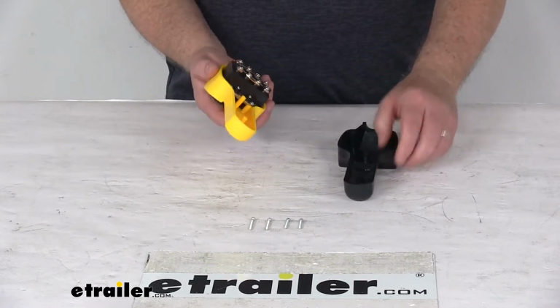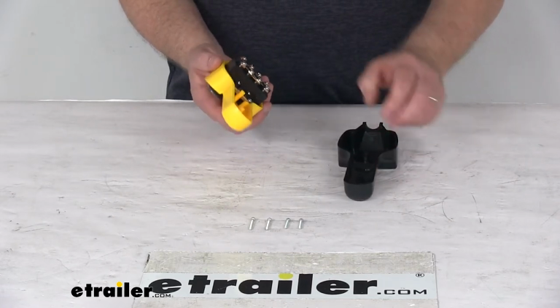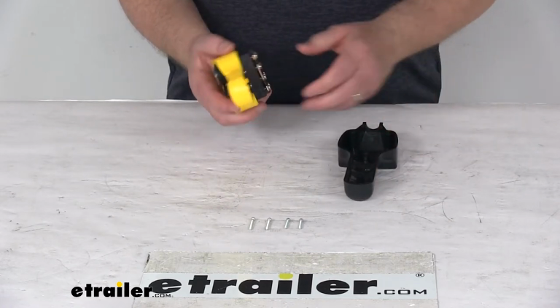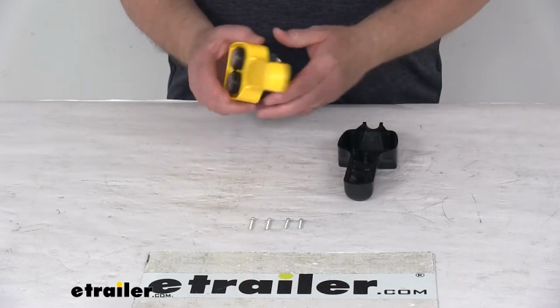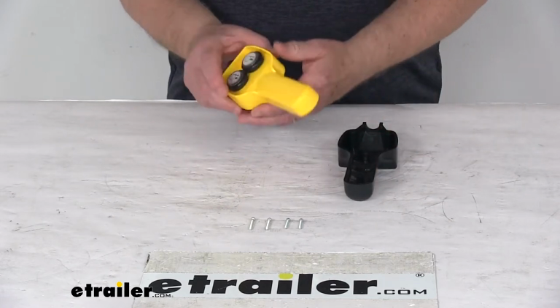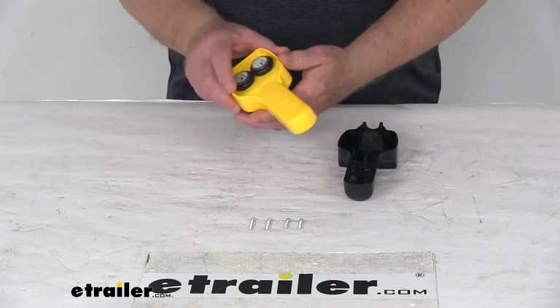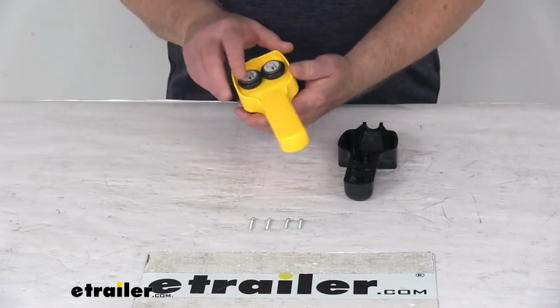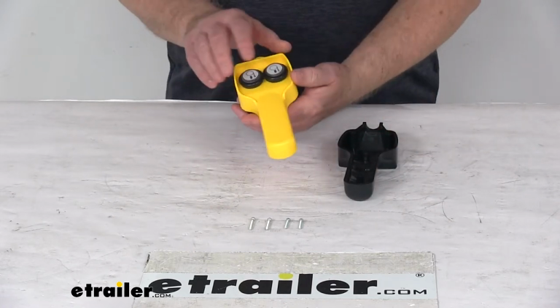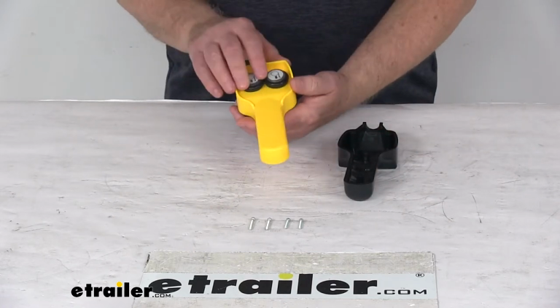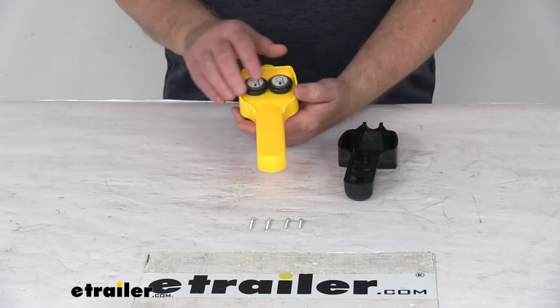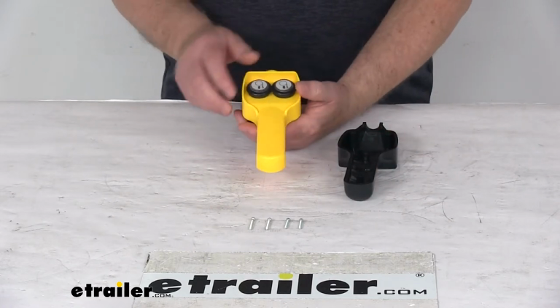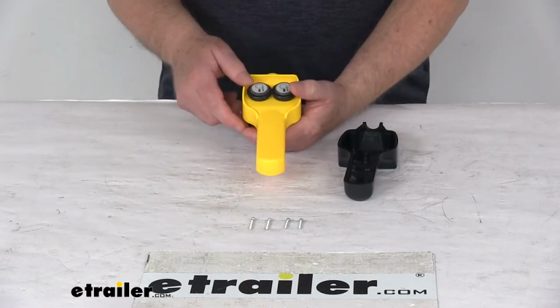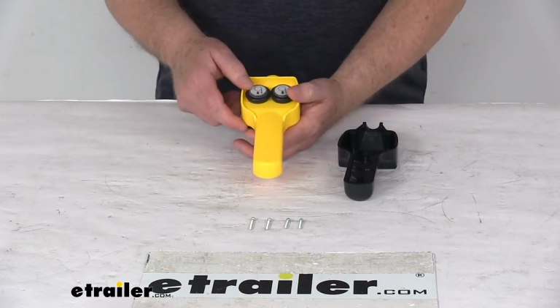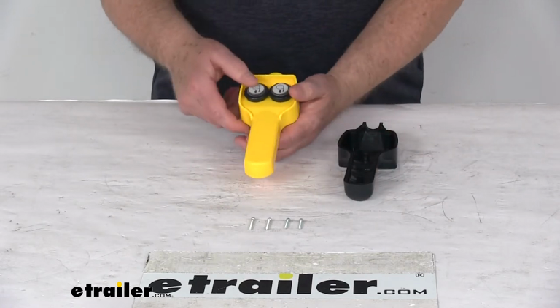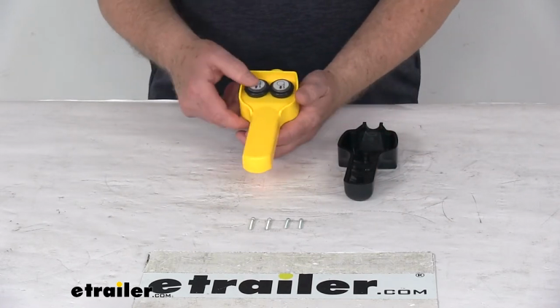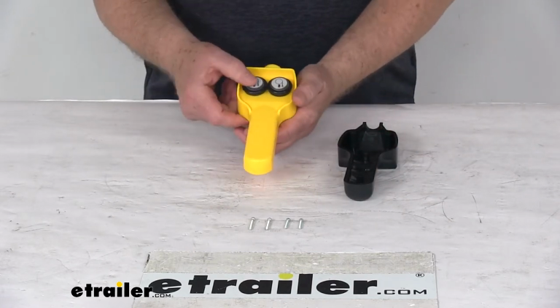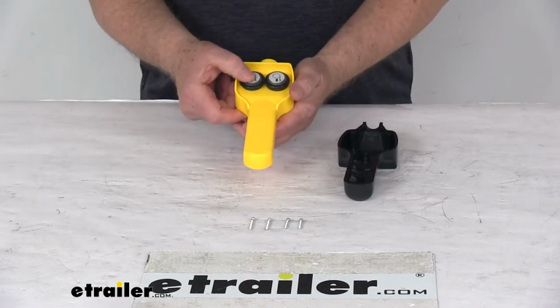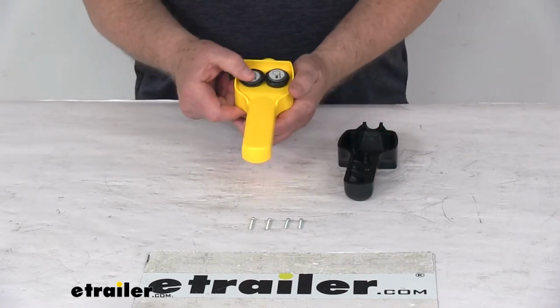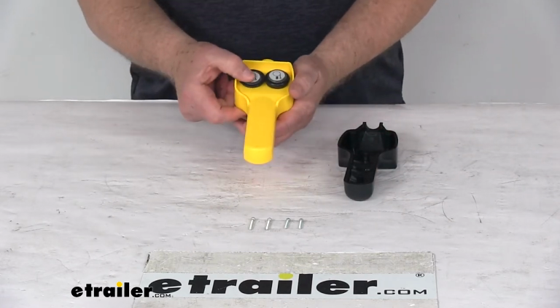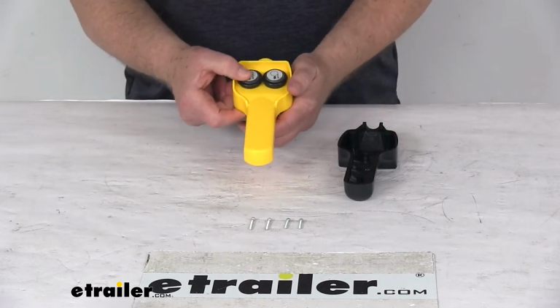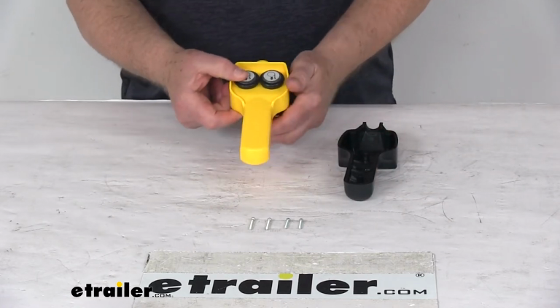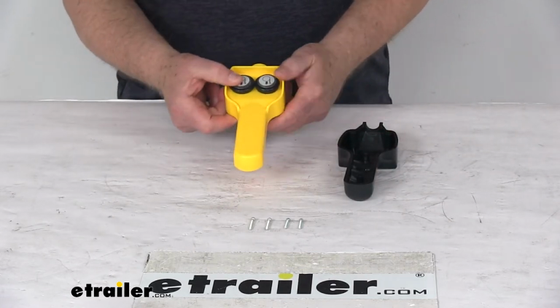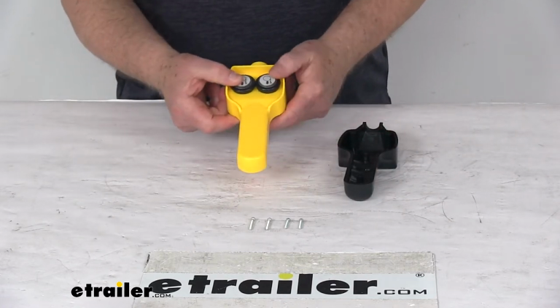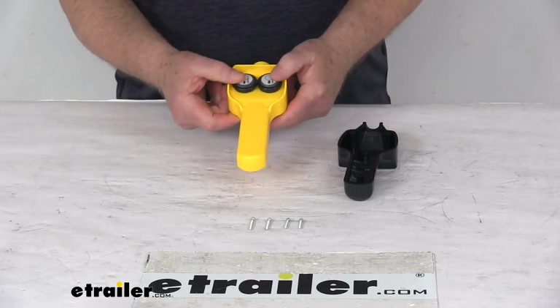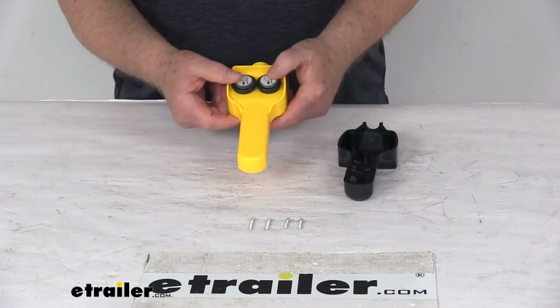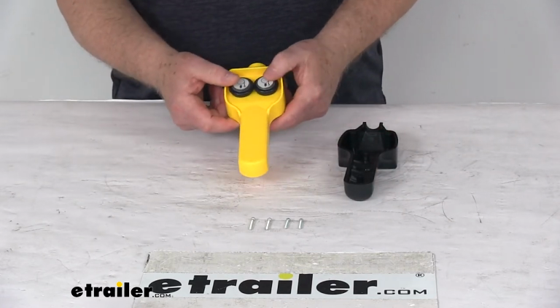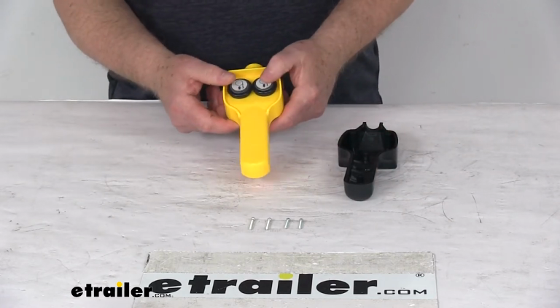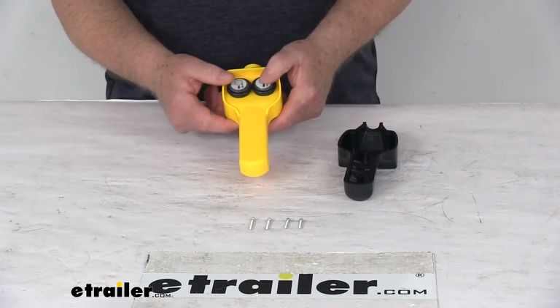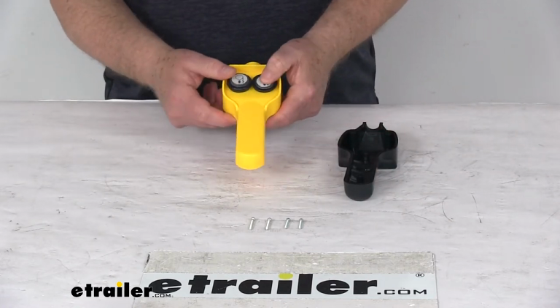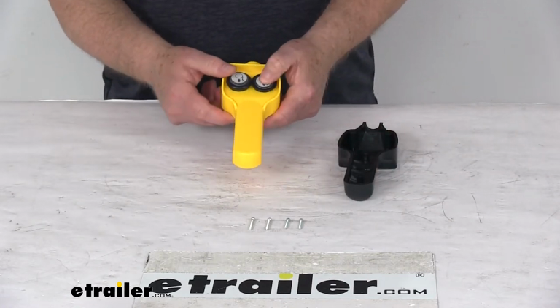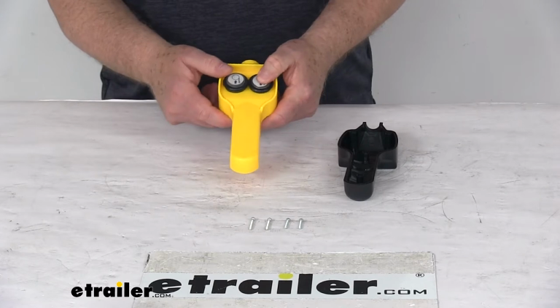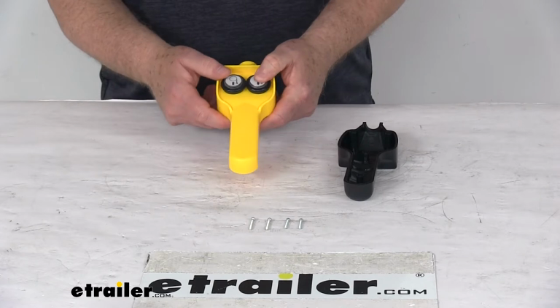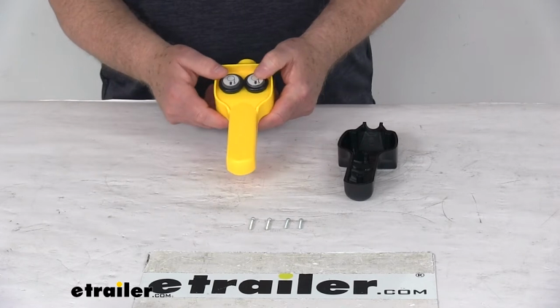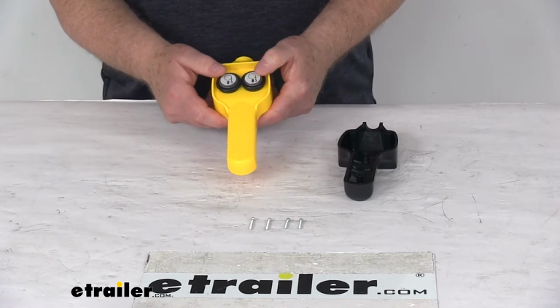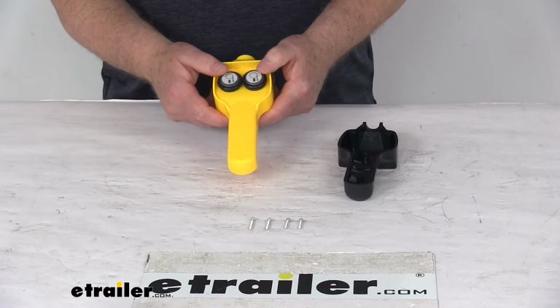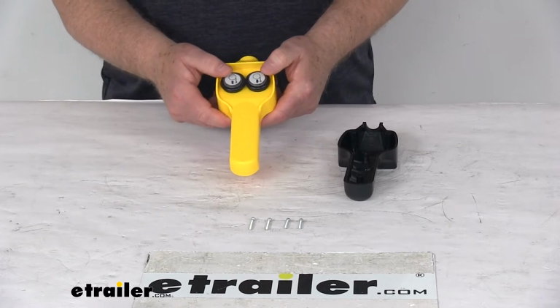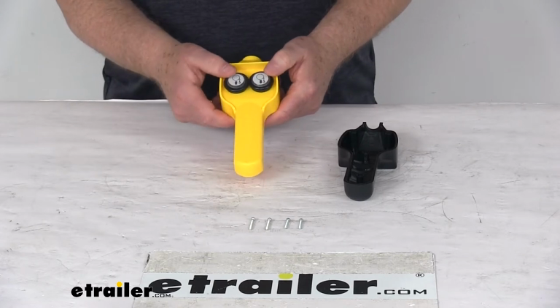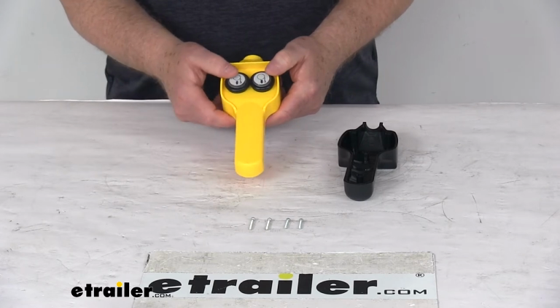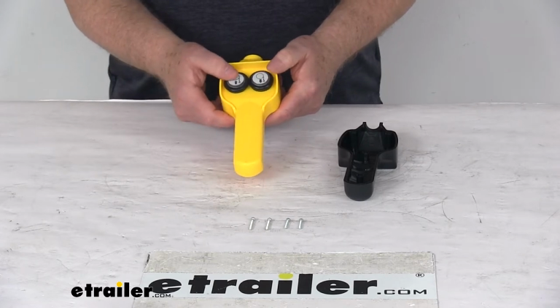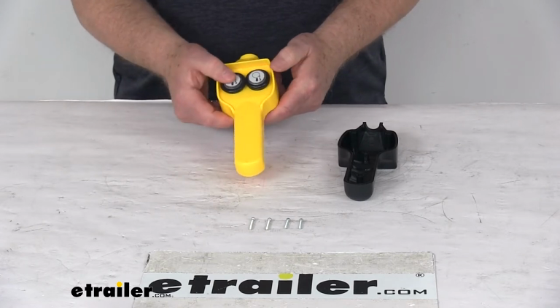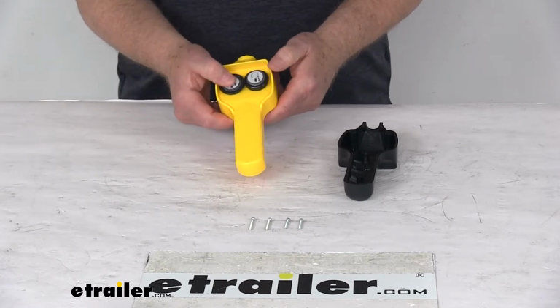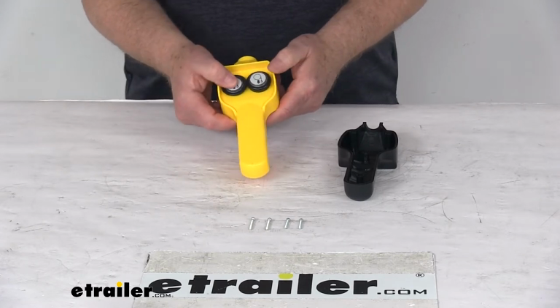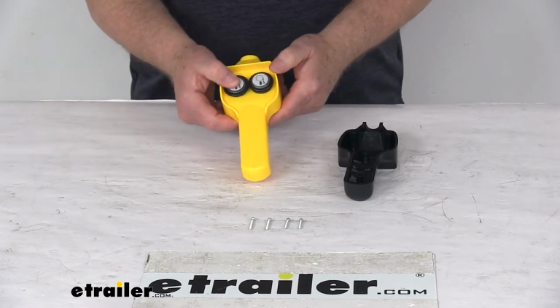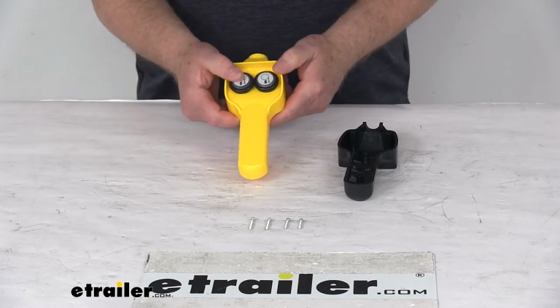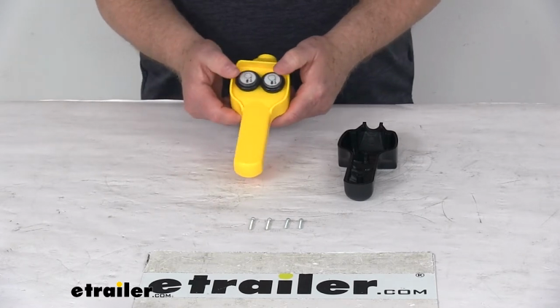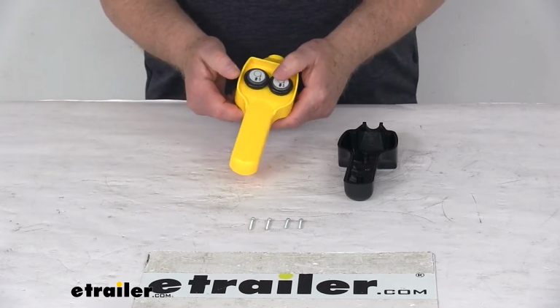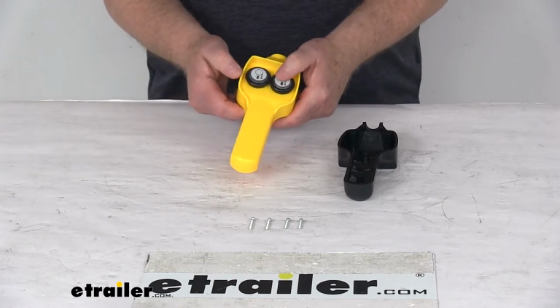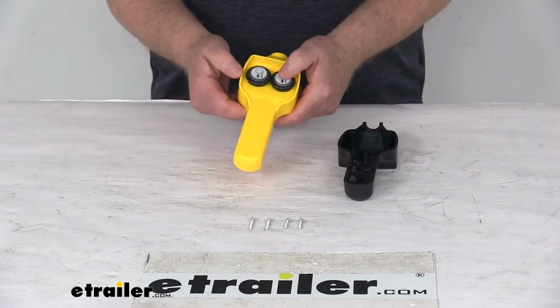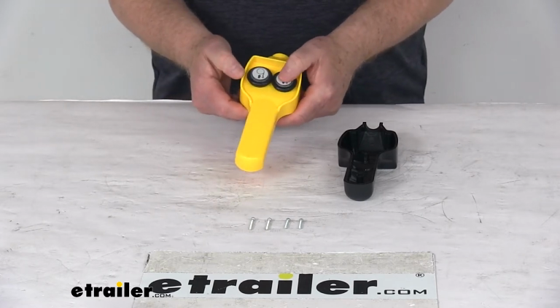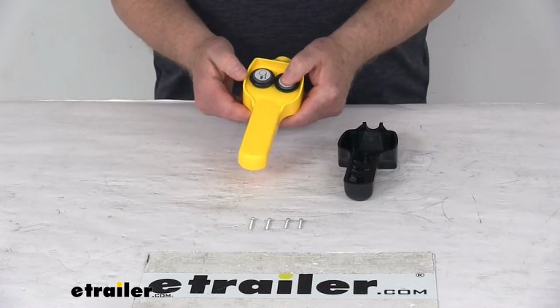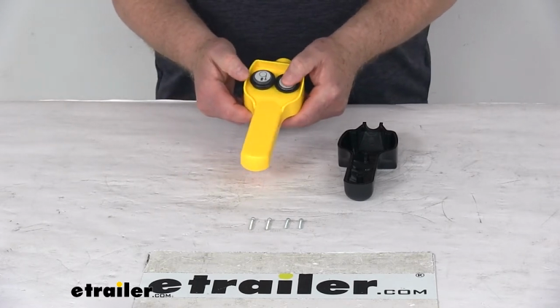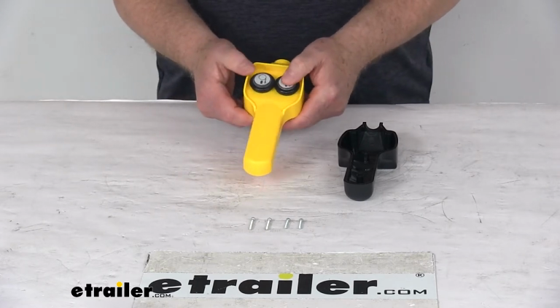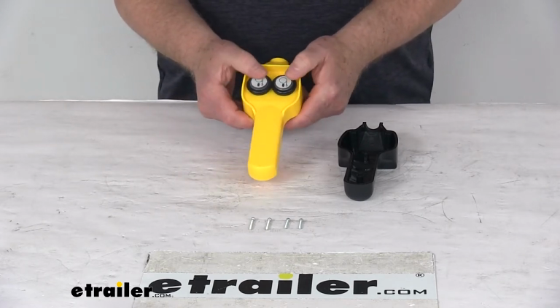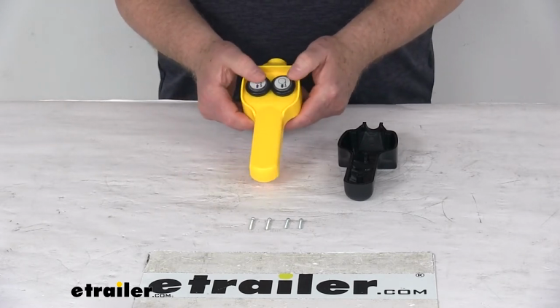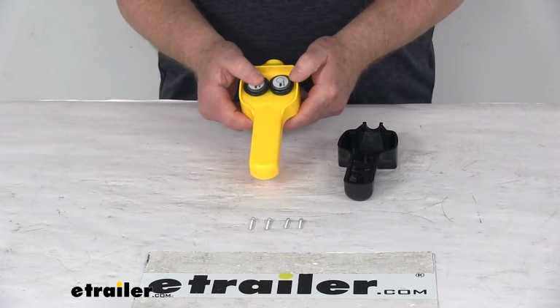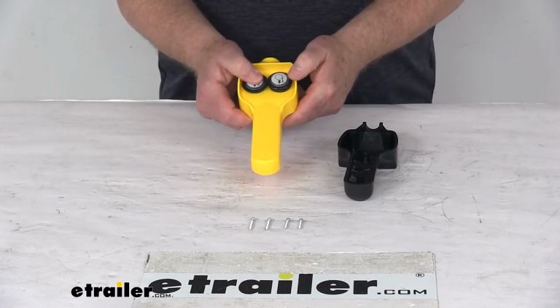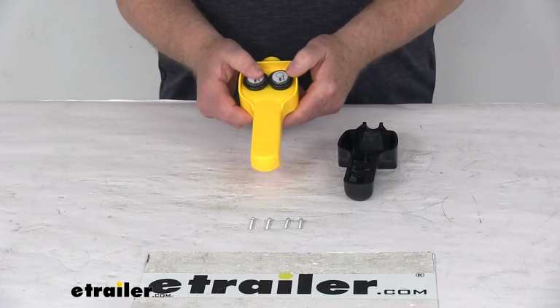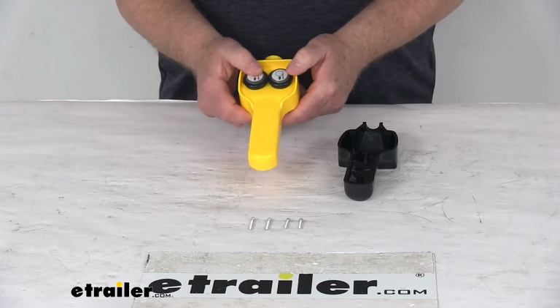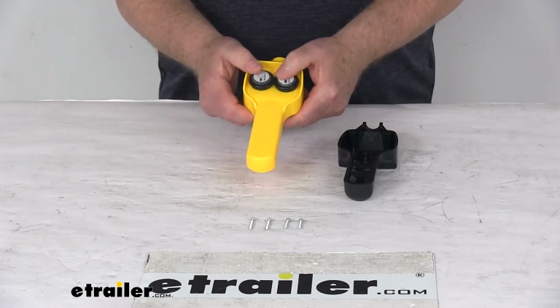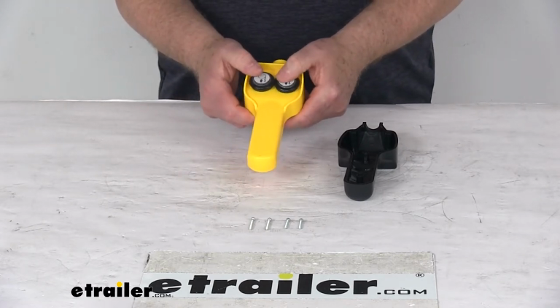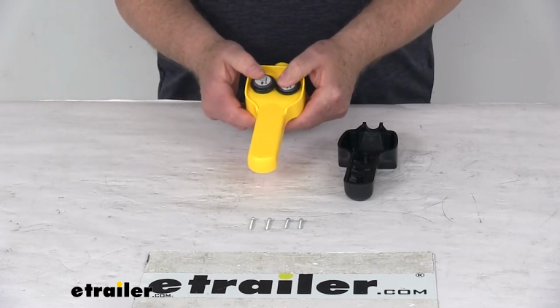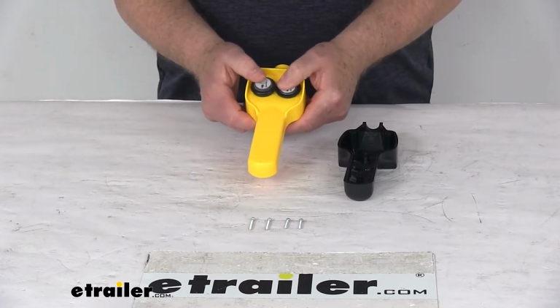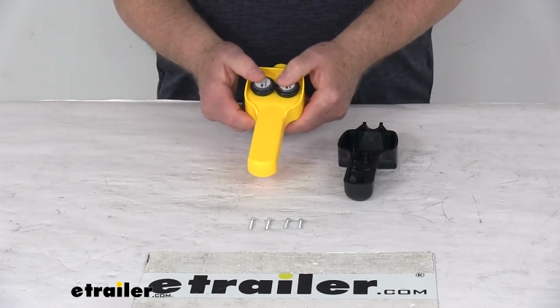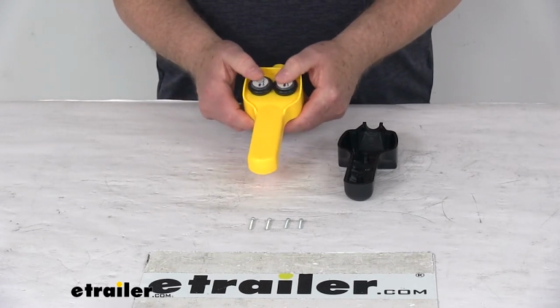The relay is what will allow you to transmit power from the vehicle or standalone battery to the winch motor and control the in and out operations.